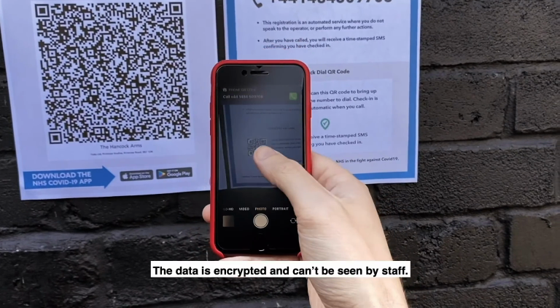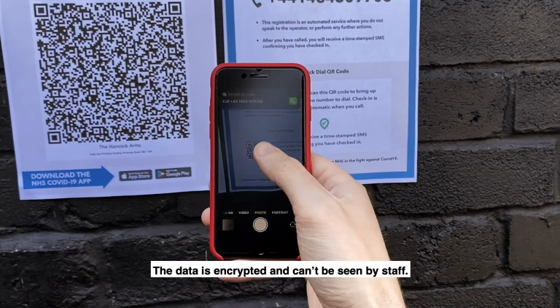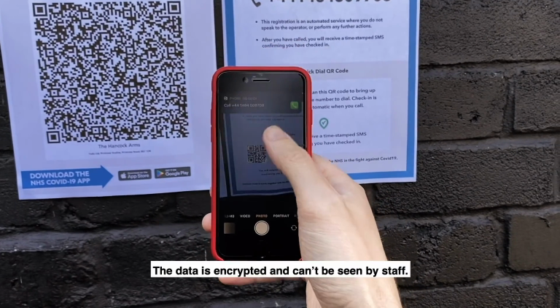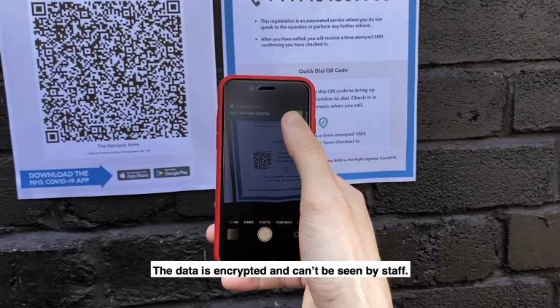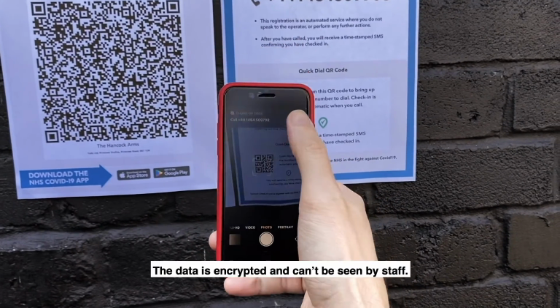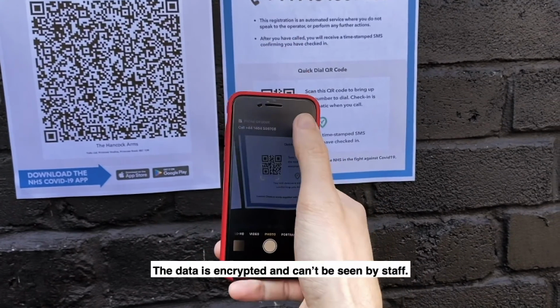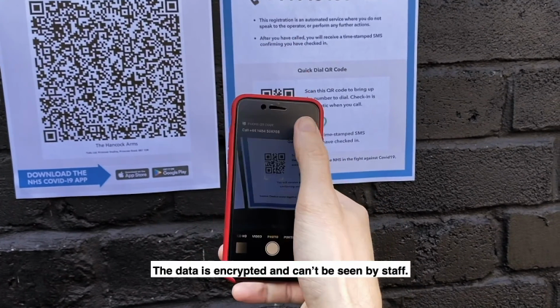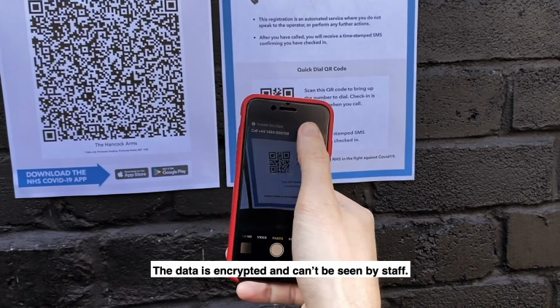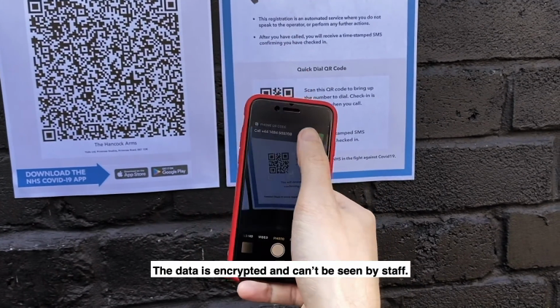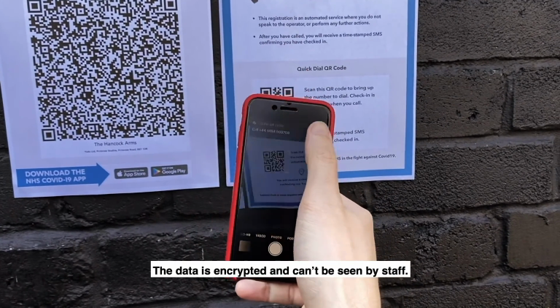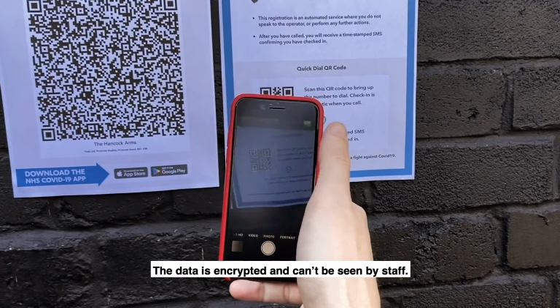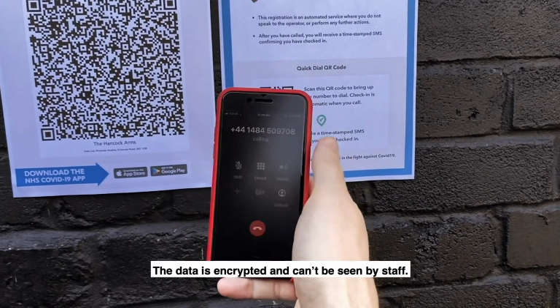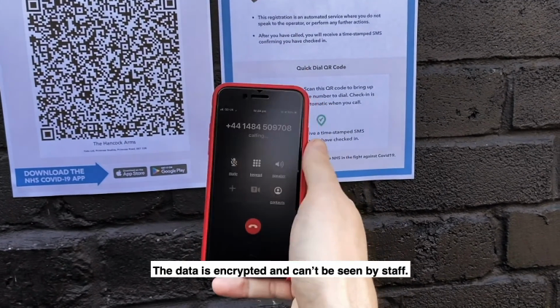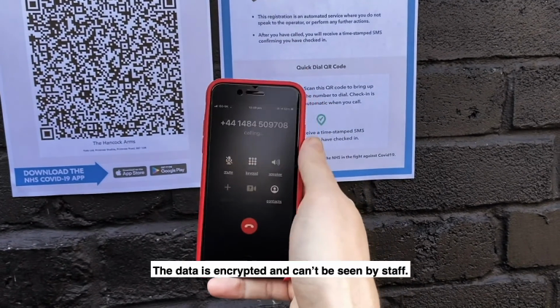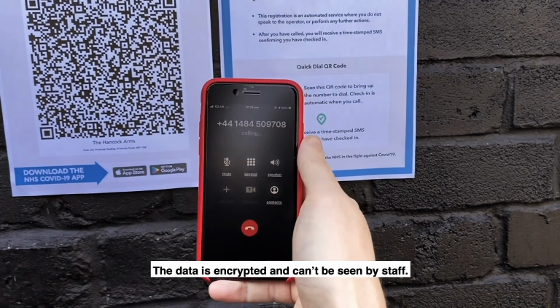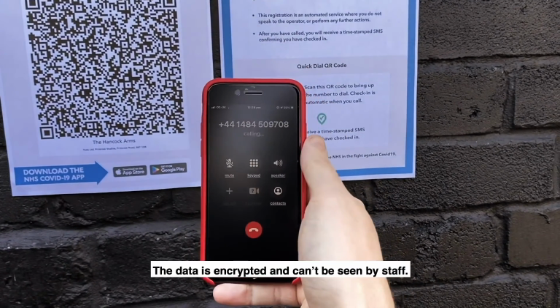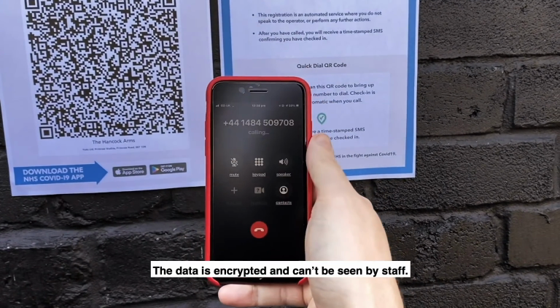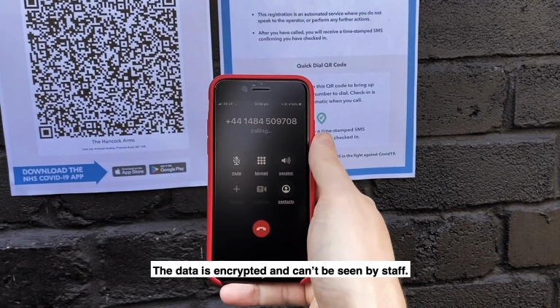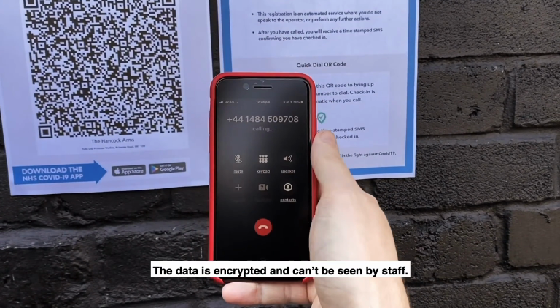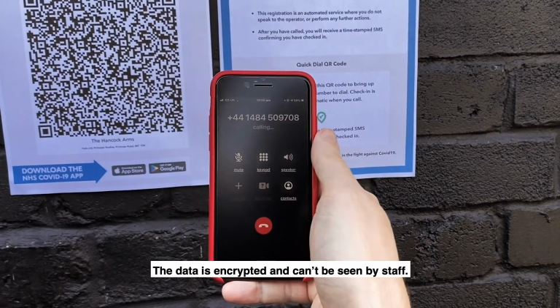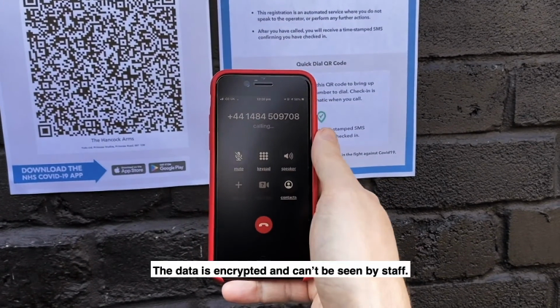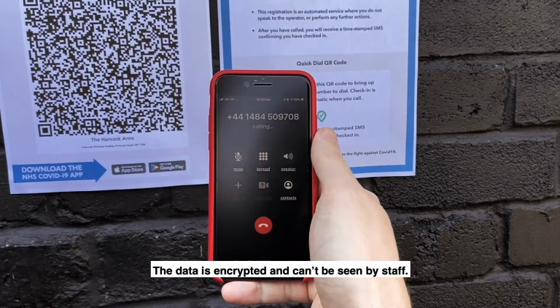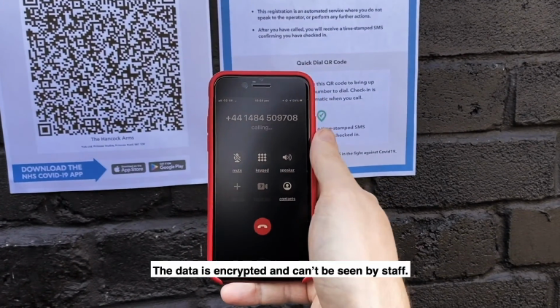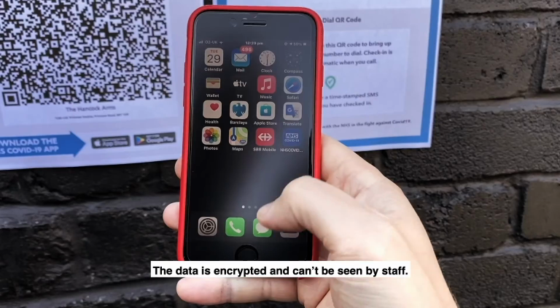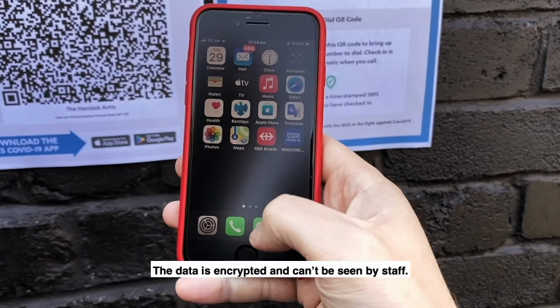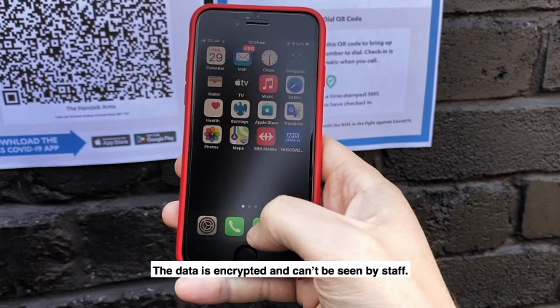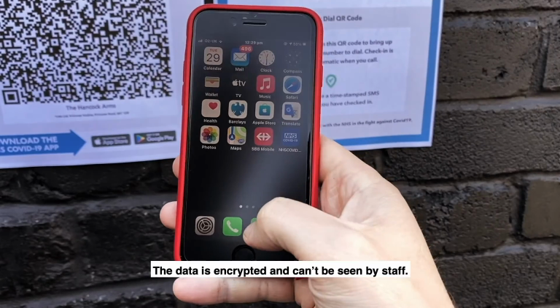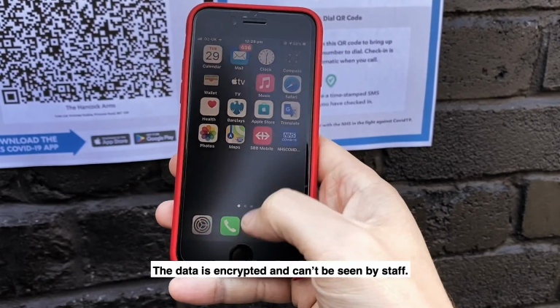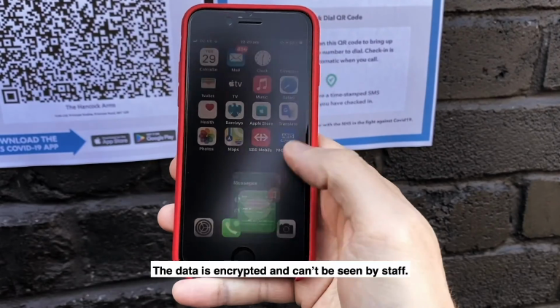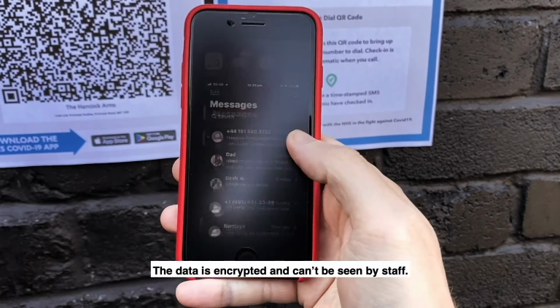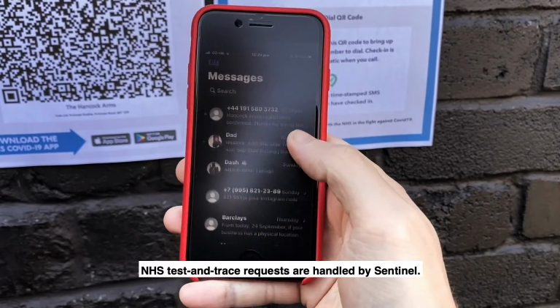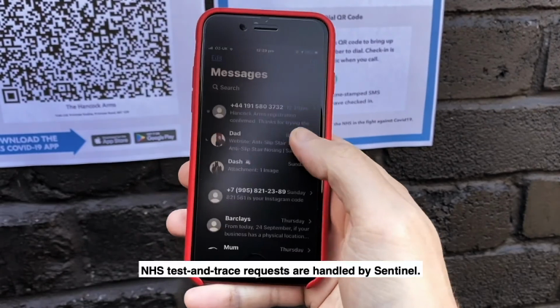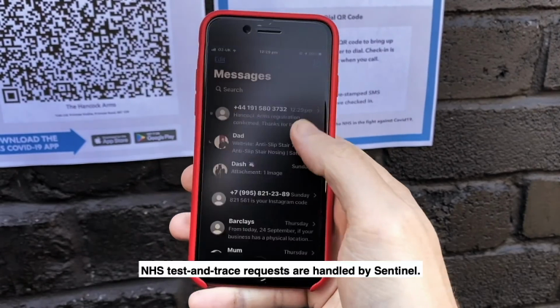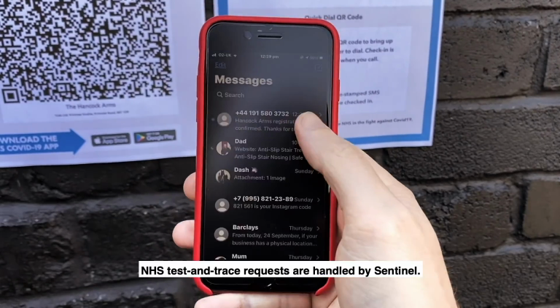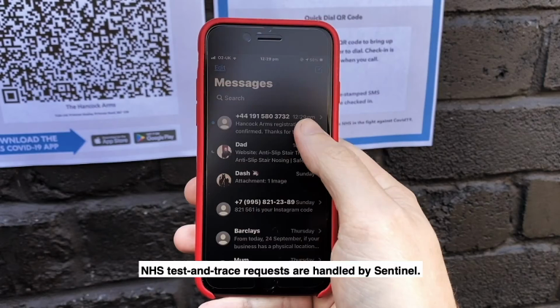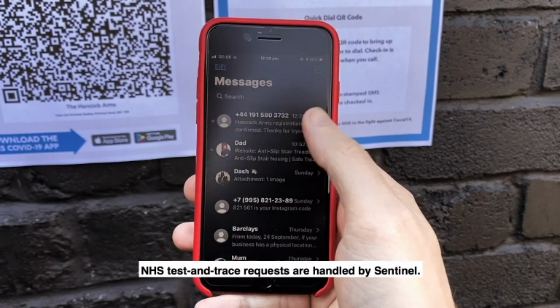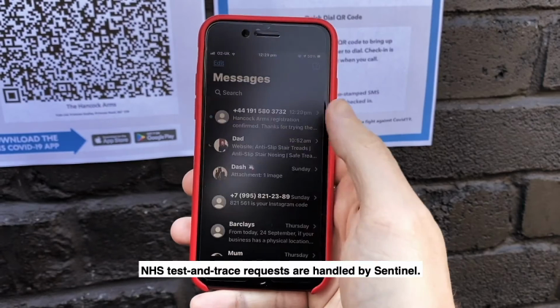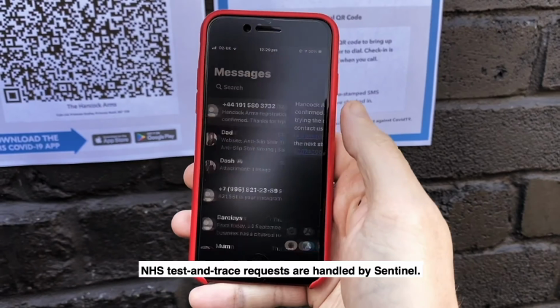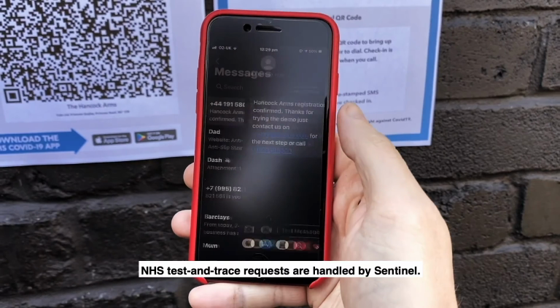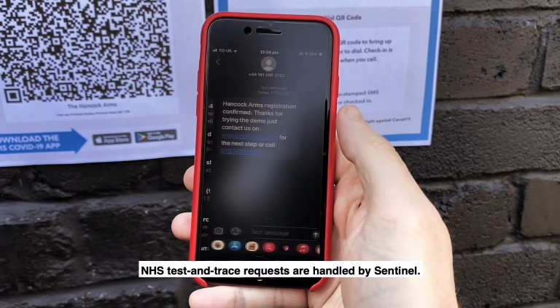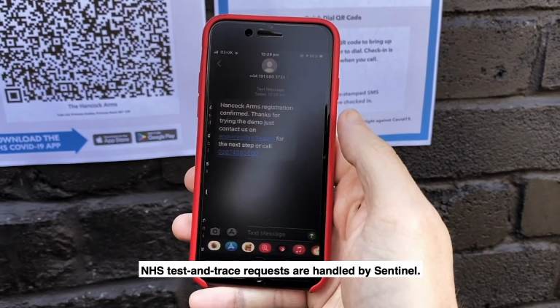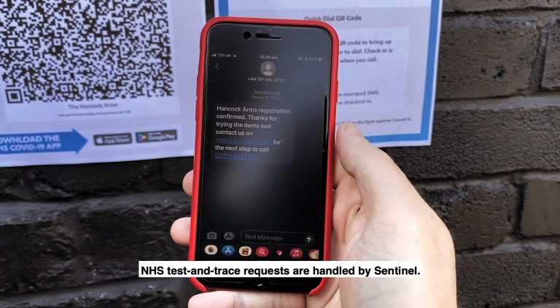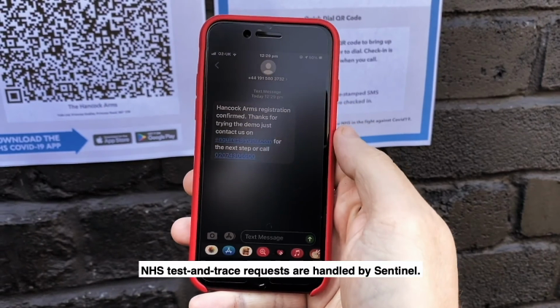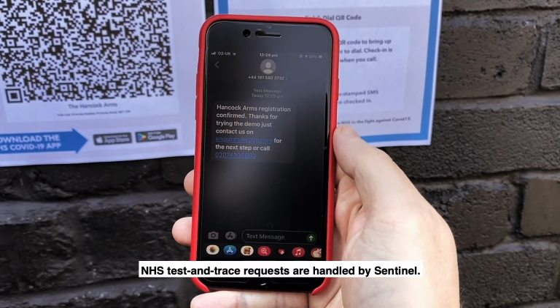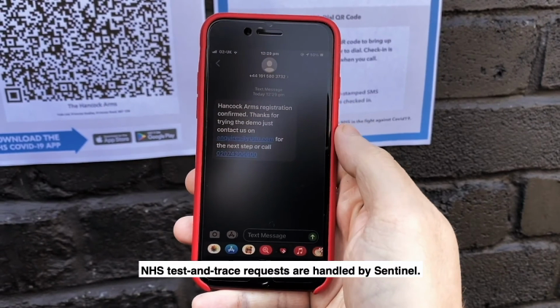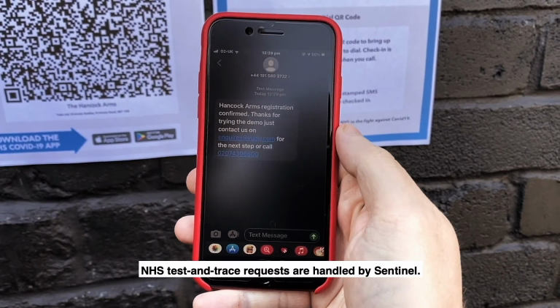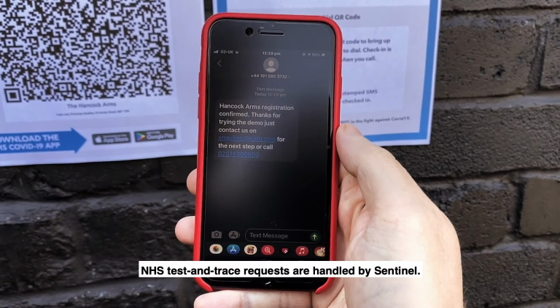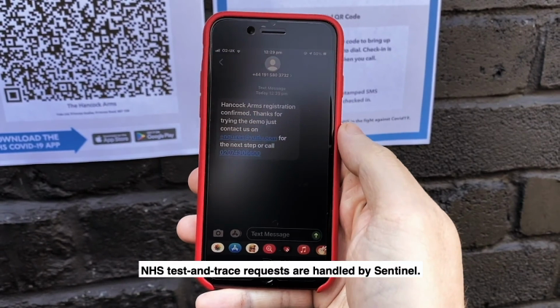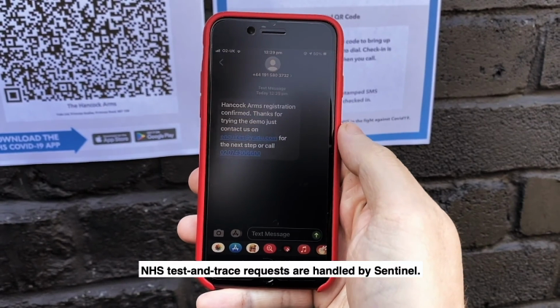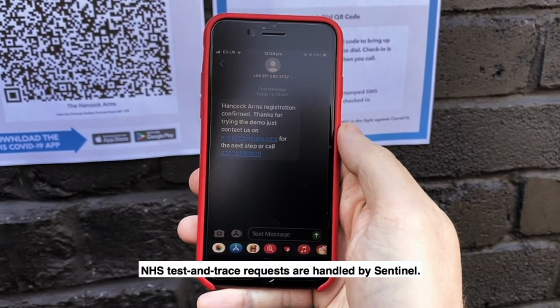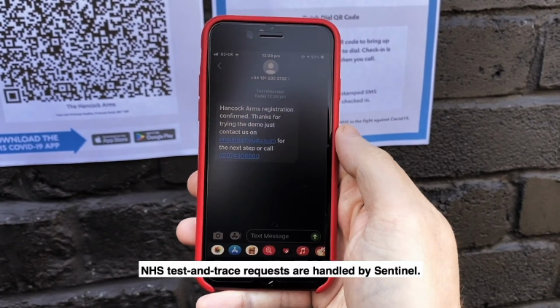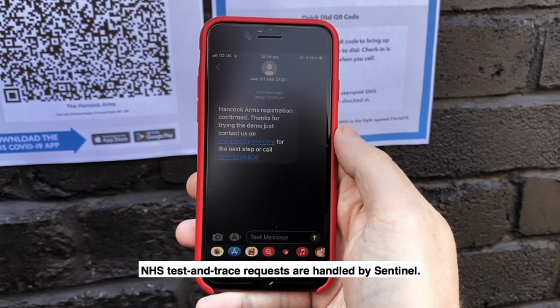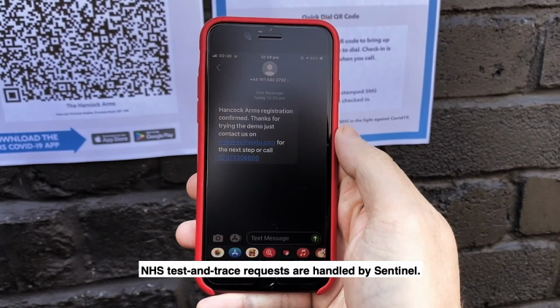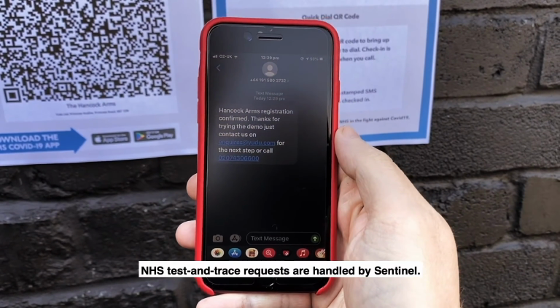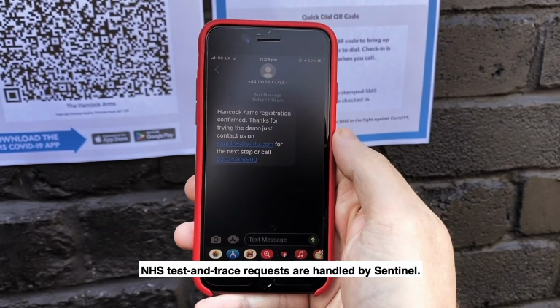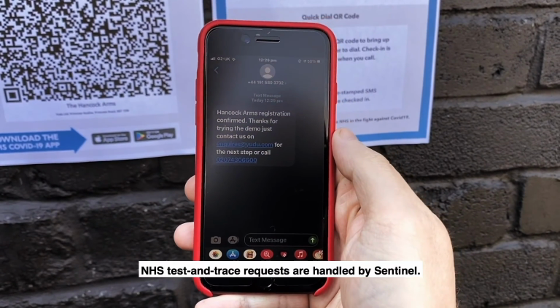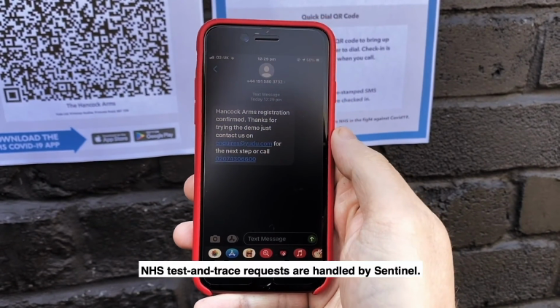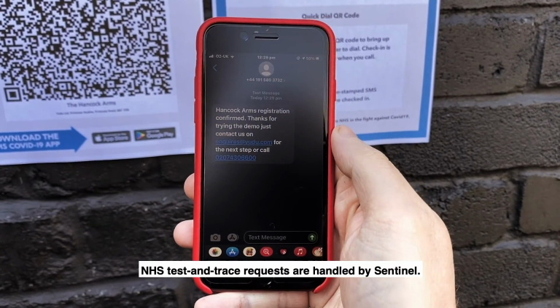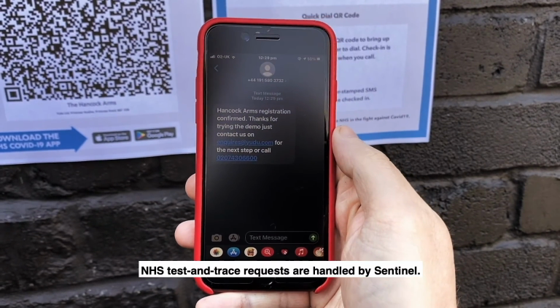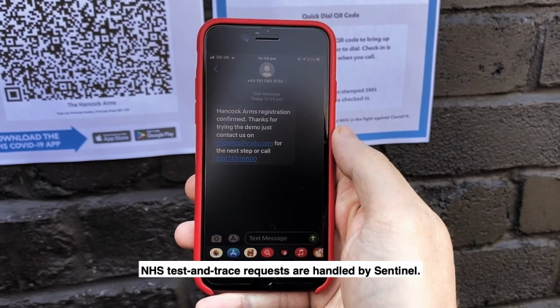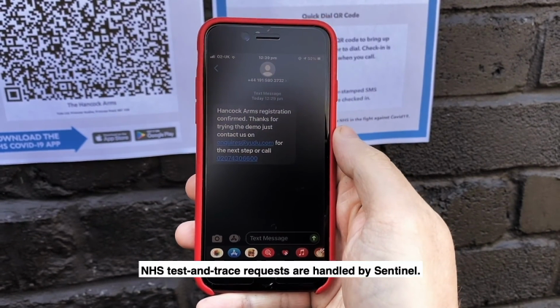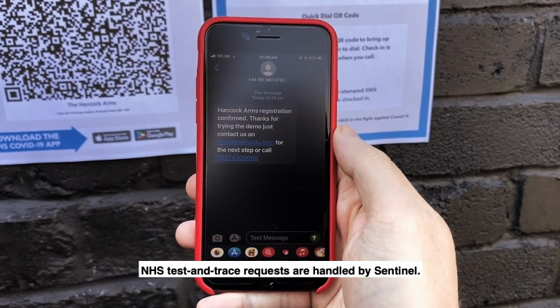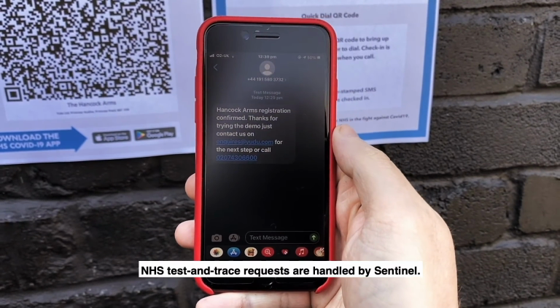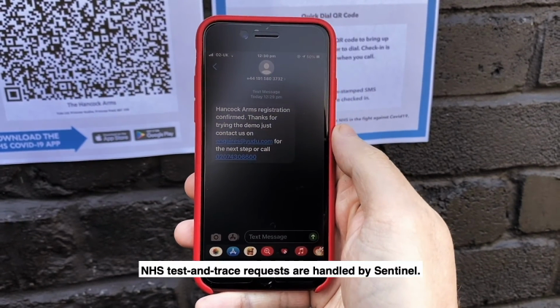The data is encrypted and can't be seen by staff. NHS Test & Trace requests are handled by Sentinel.